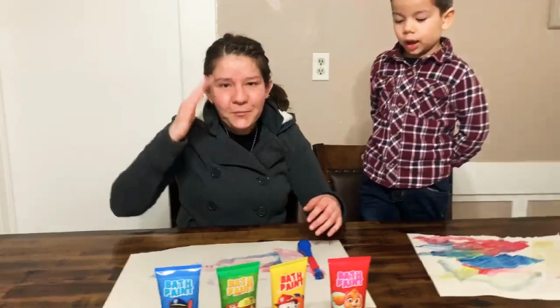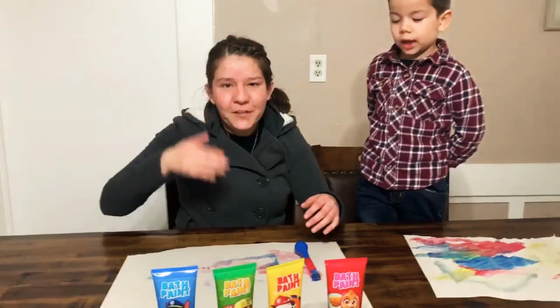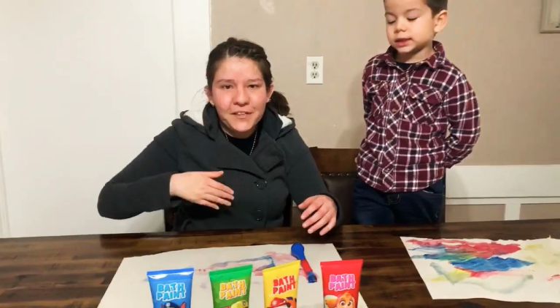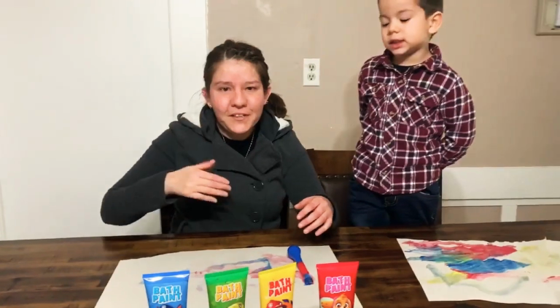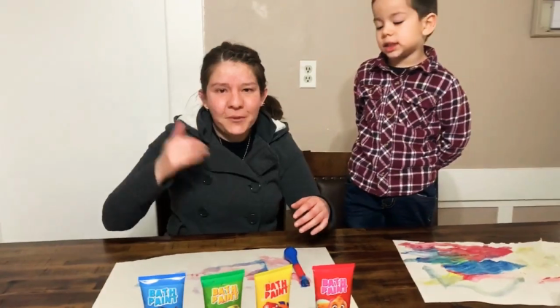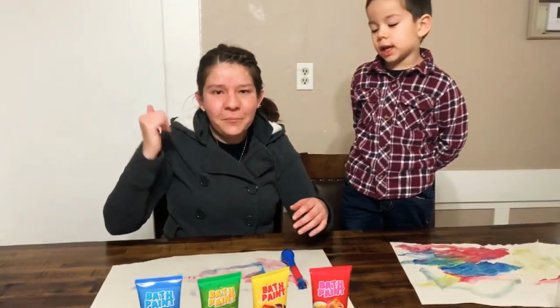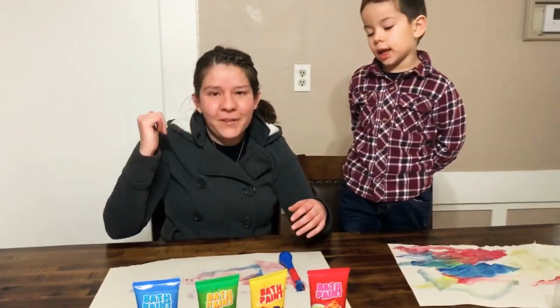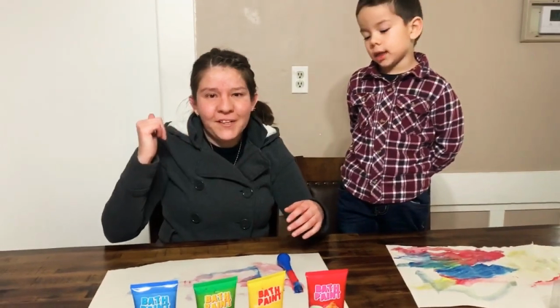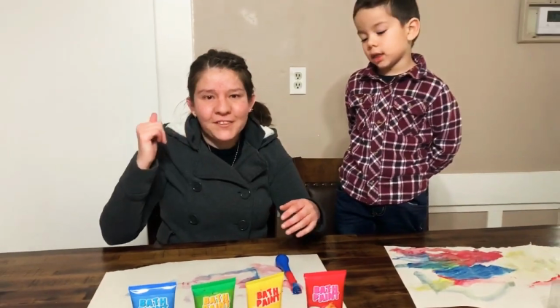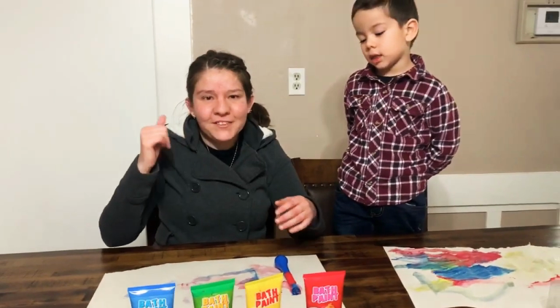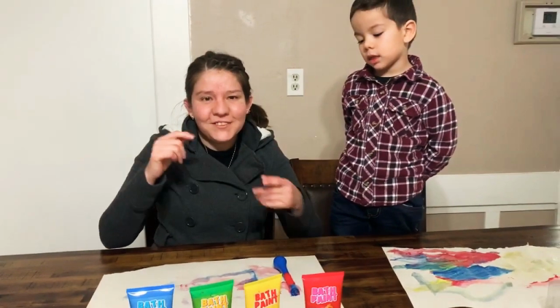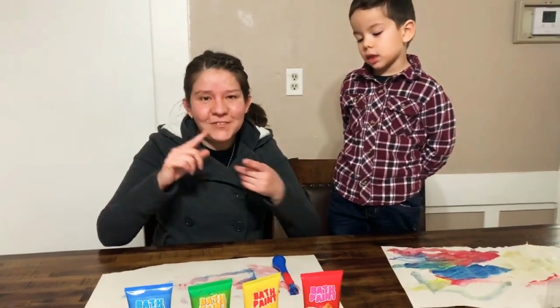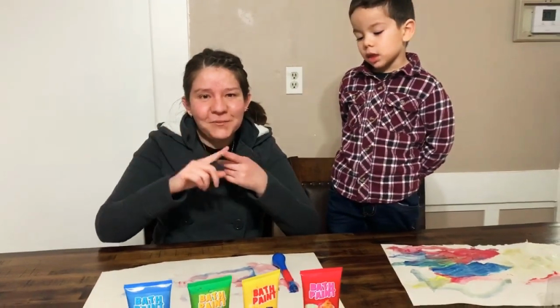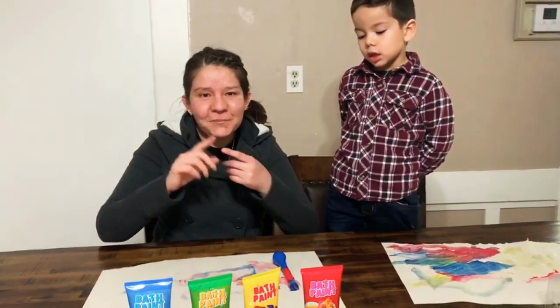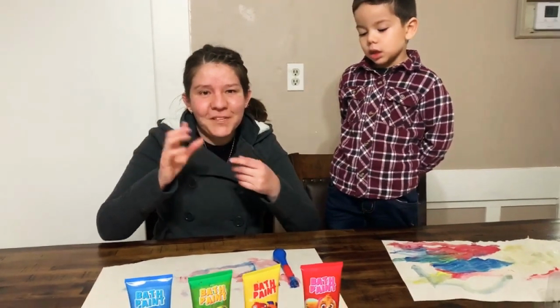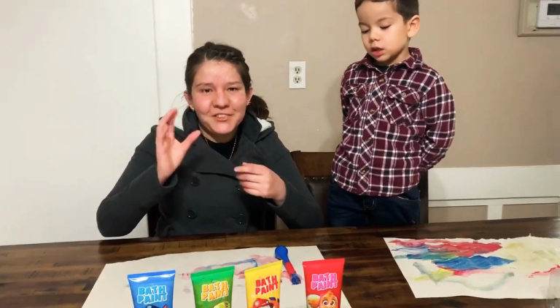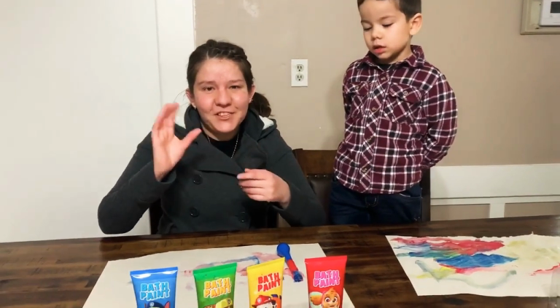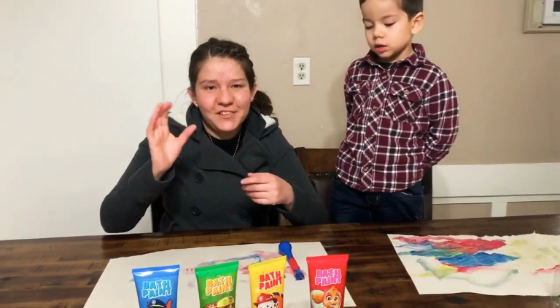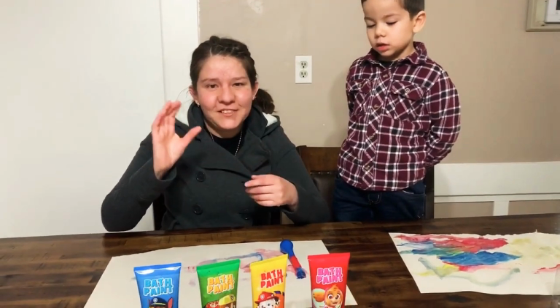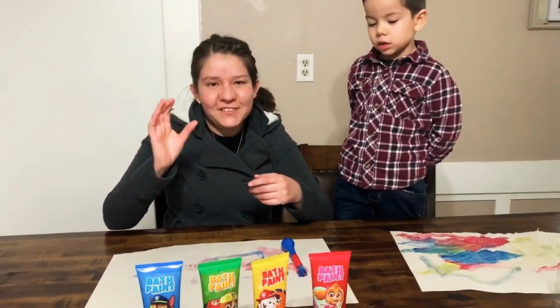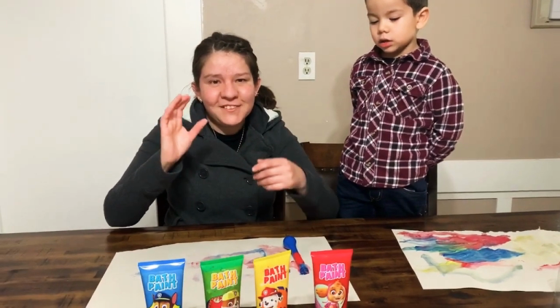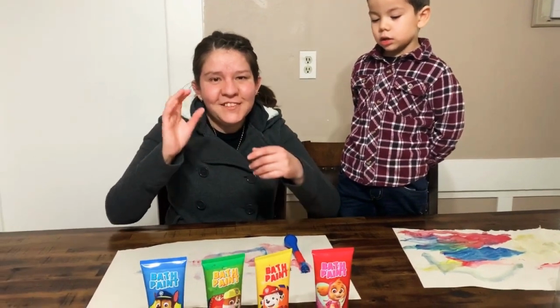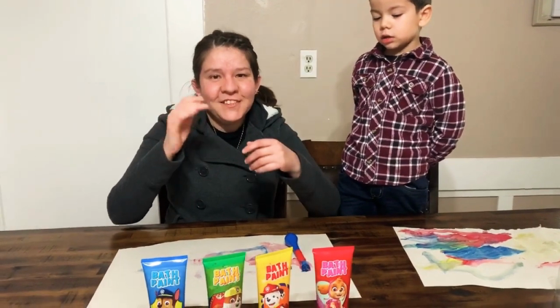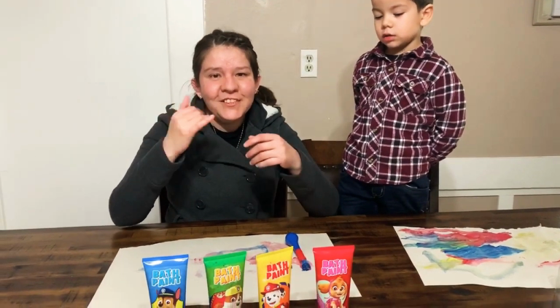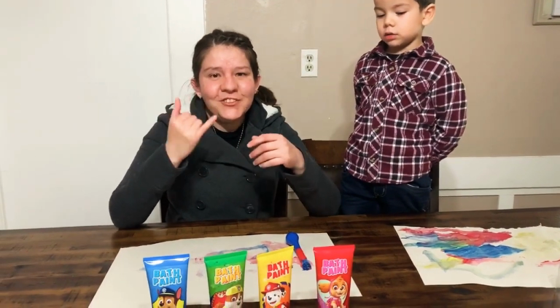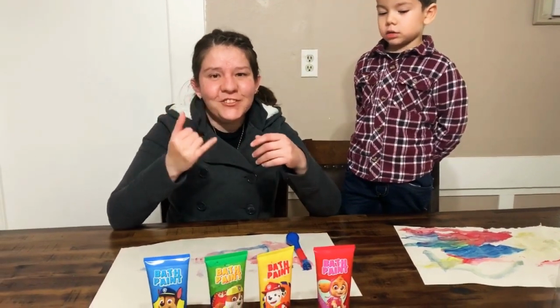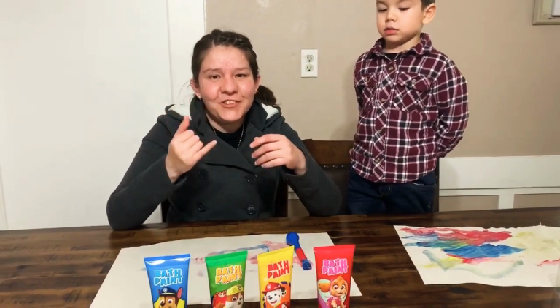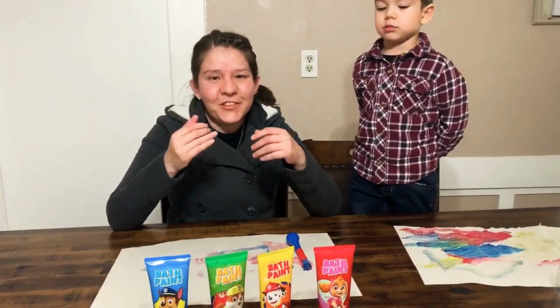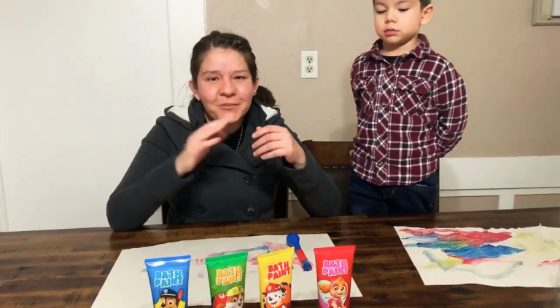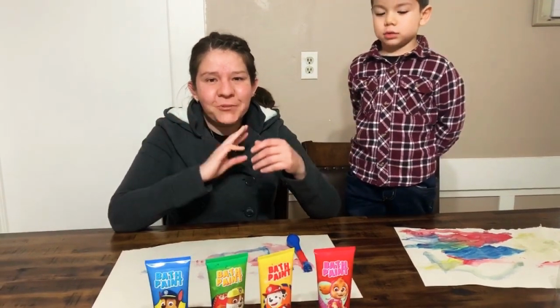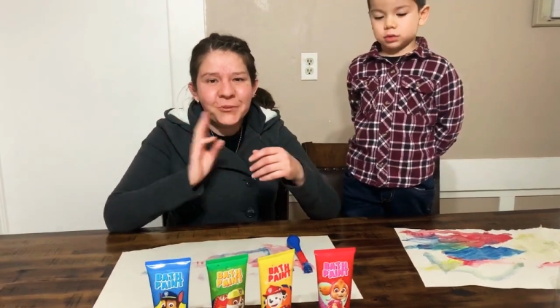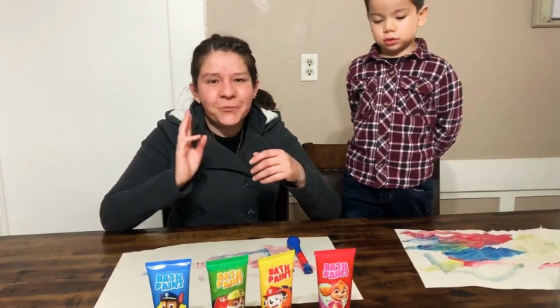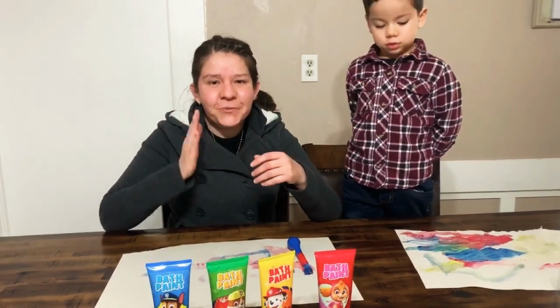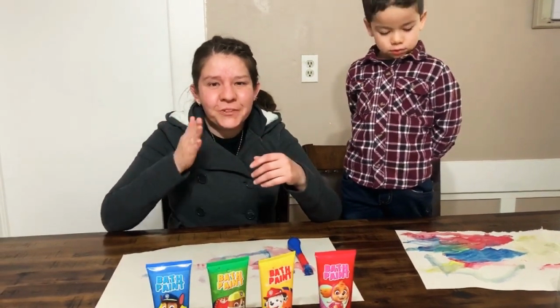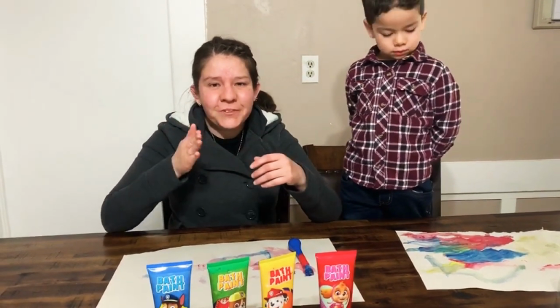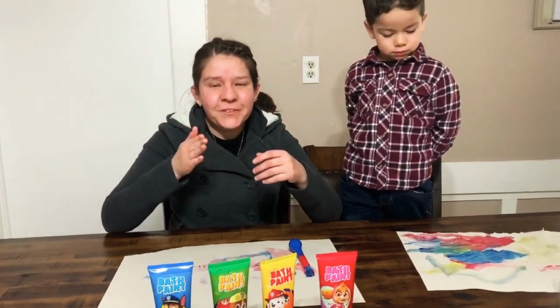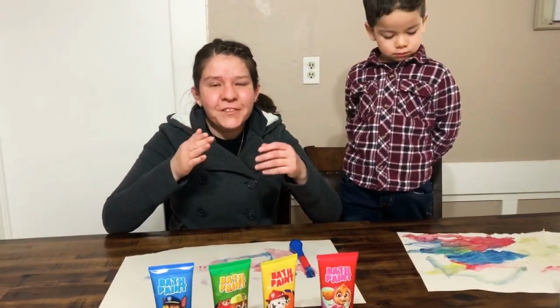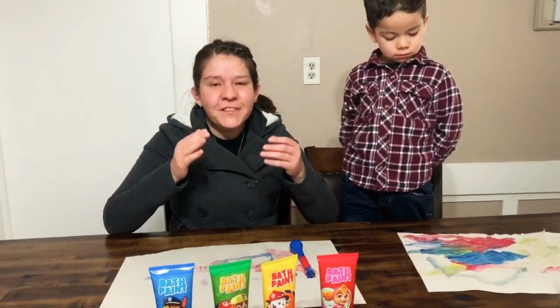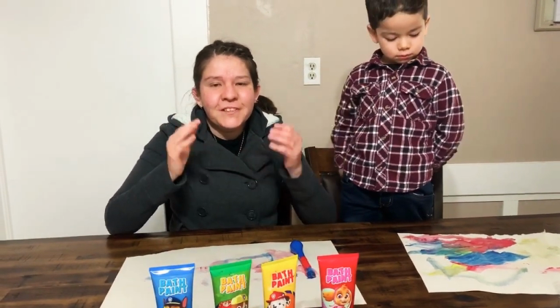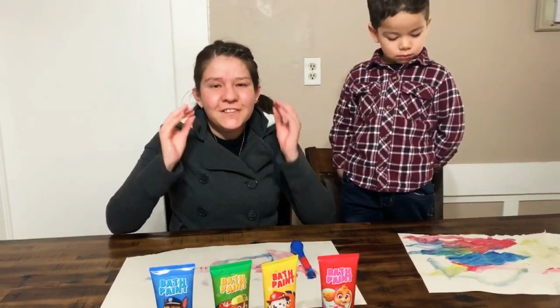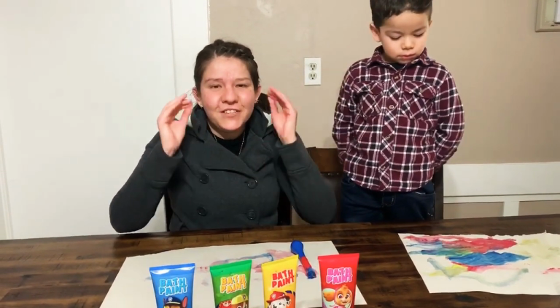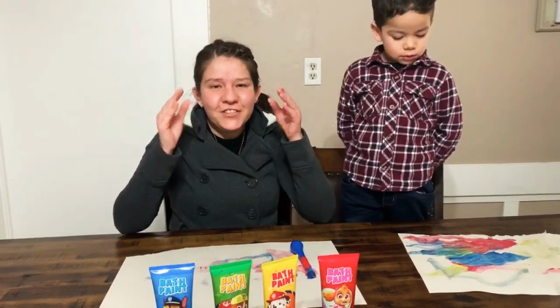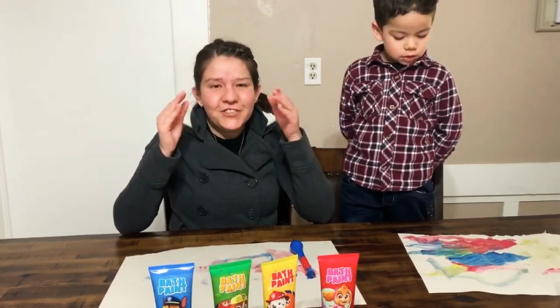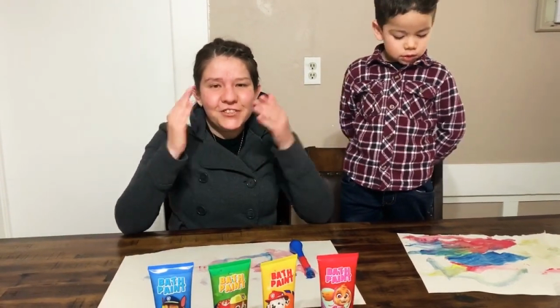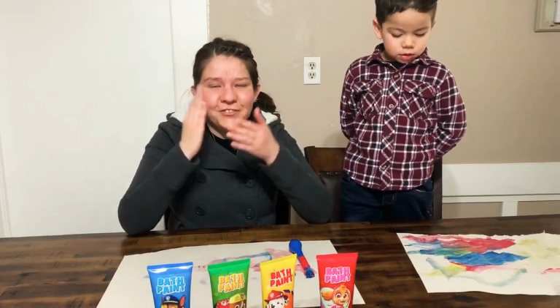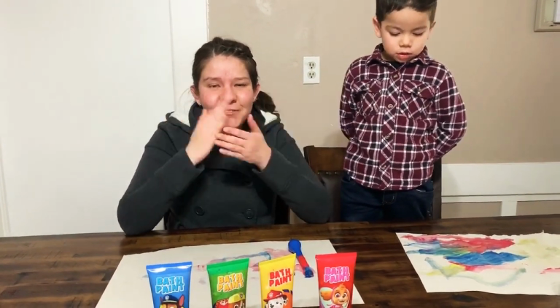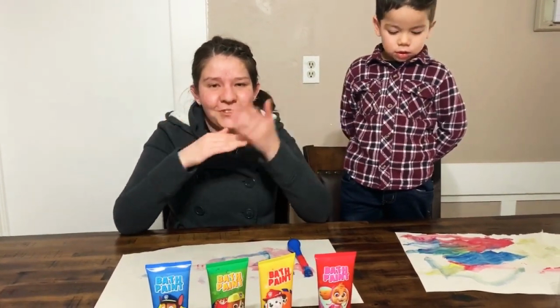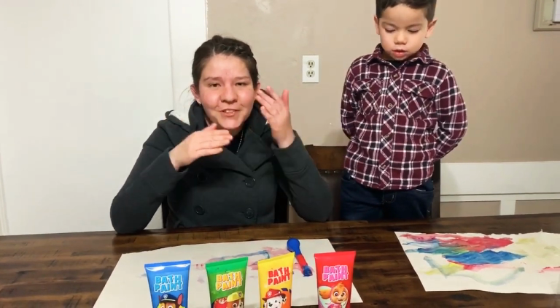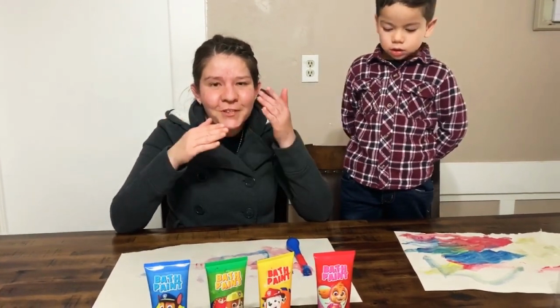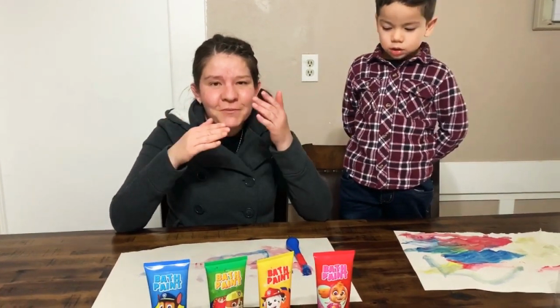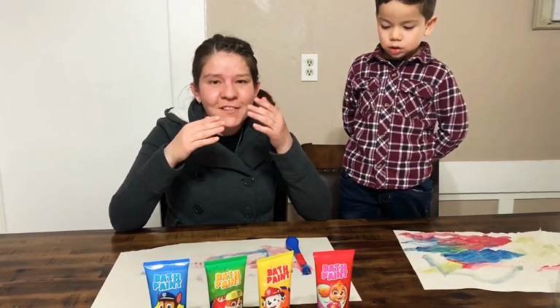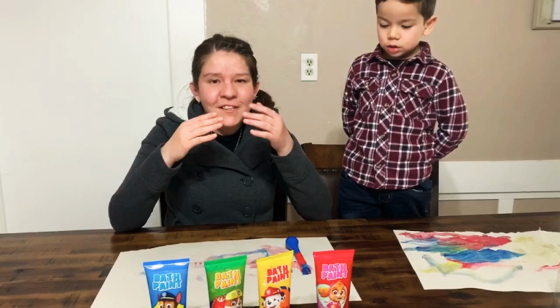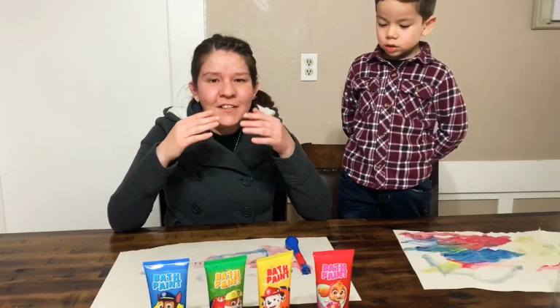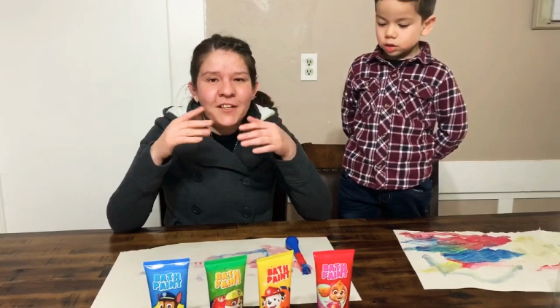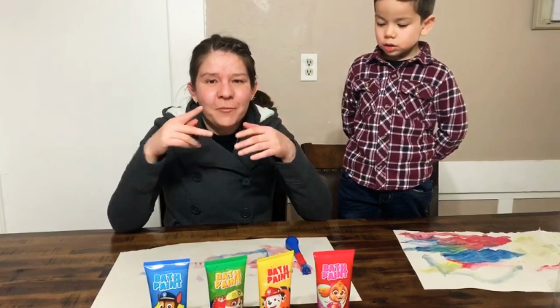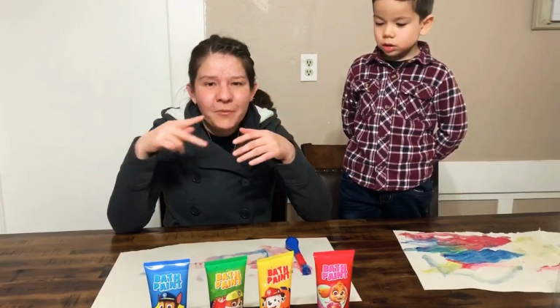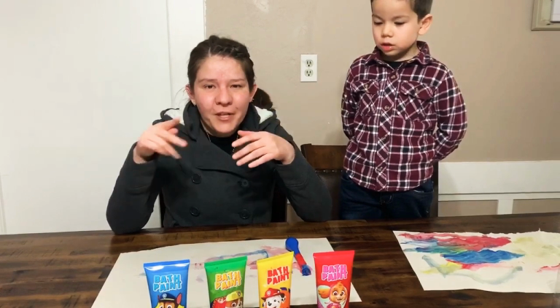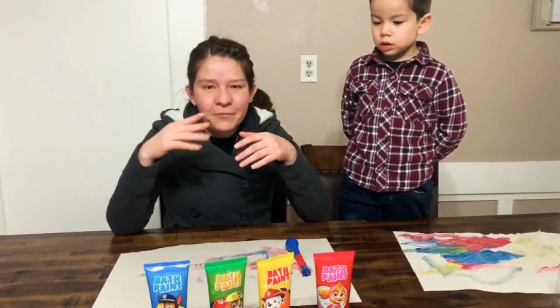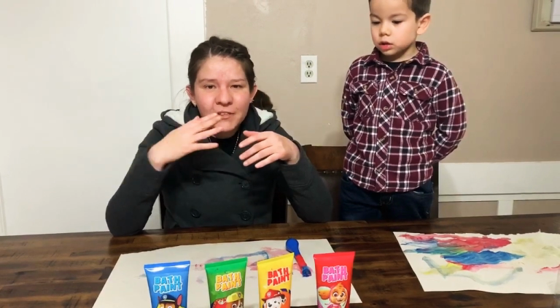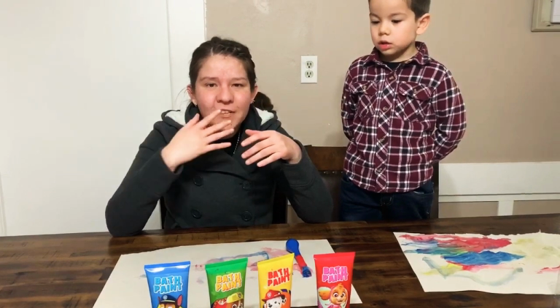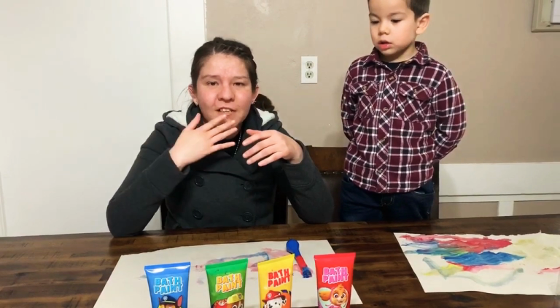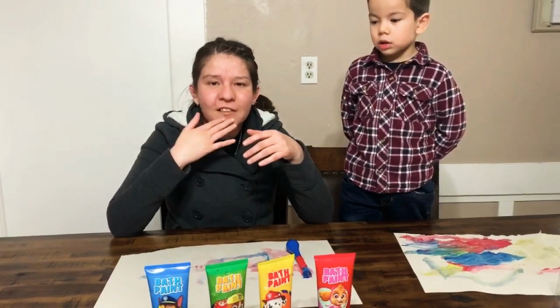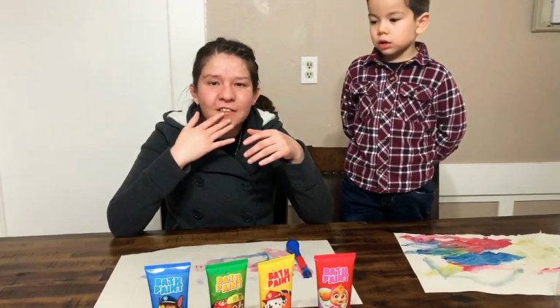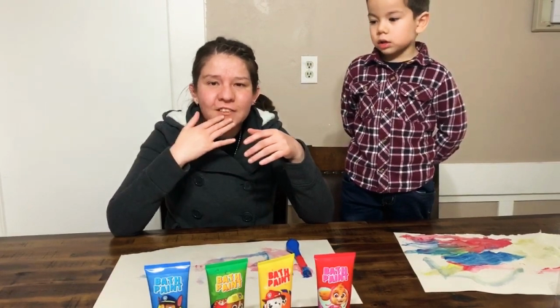Welcome back to my channel. Today we will teach you some primer colors.